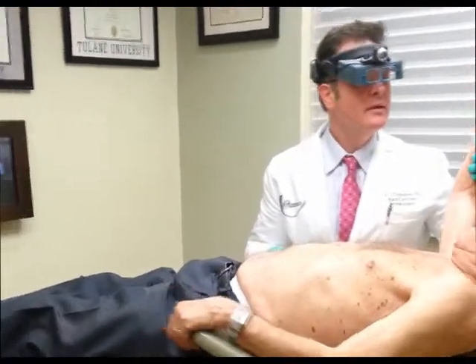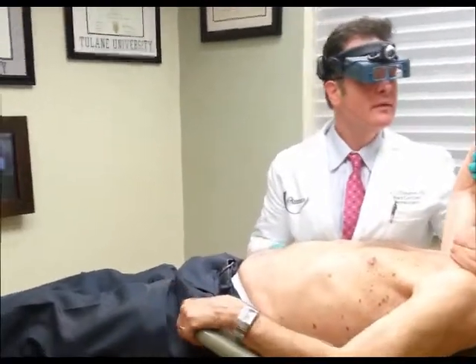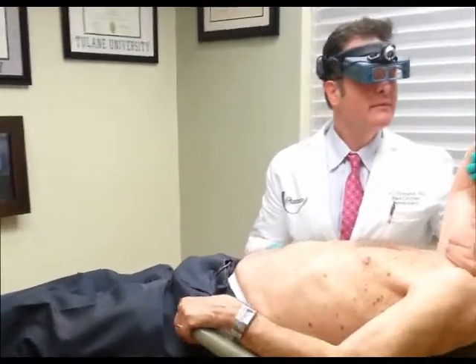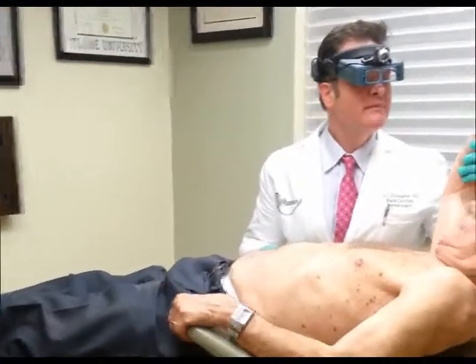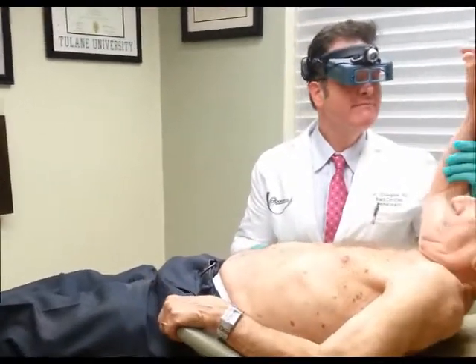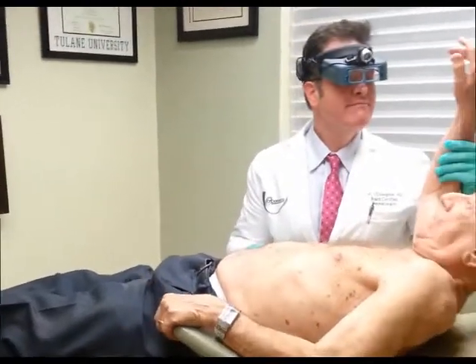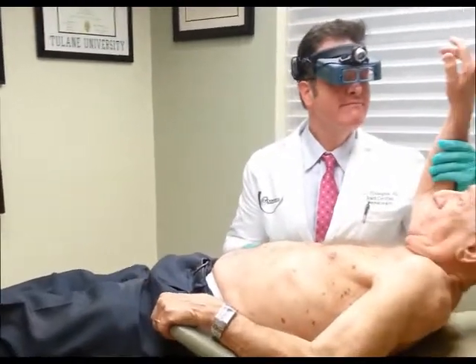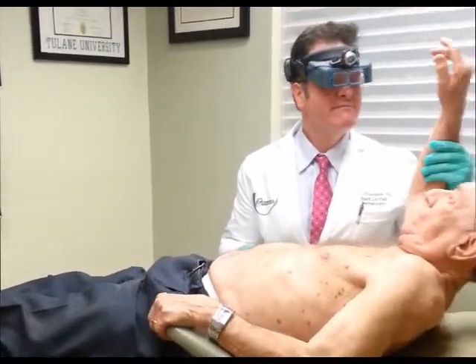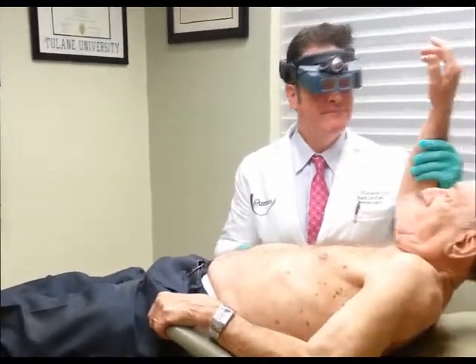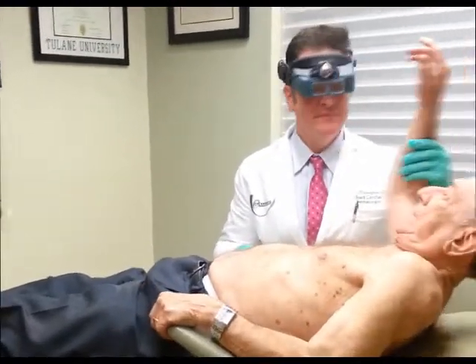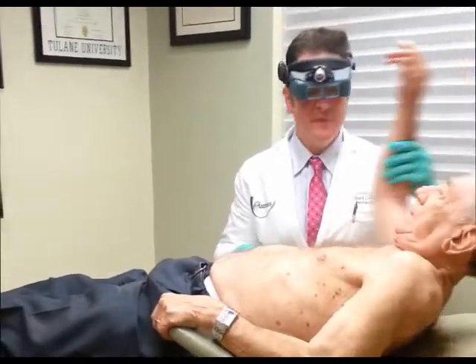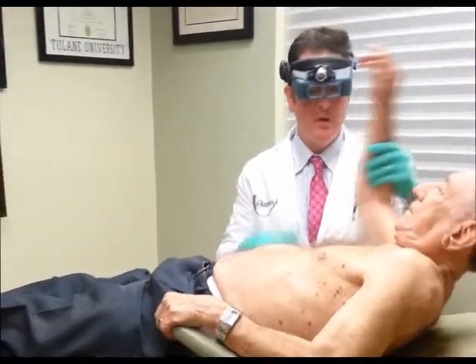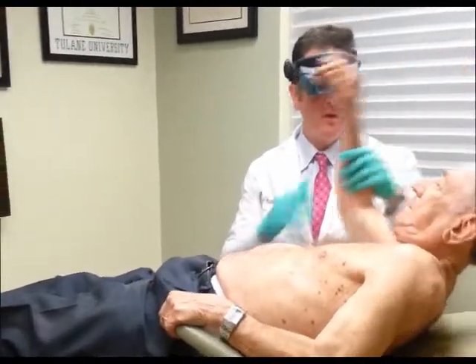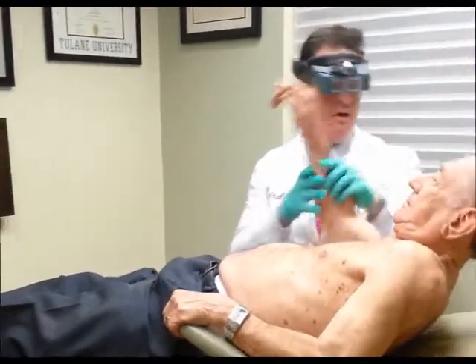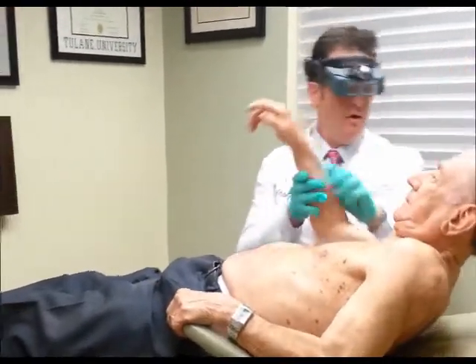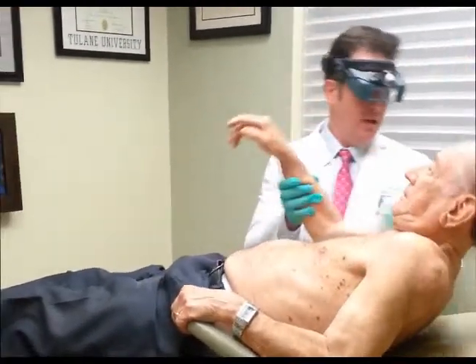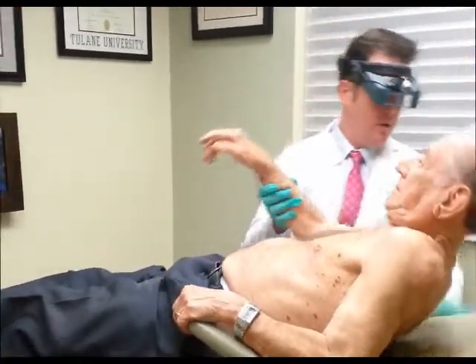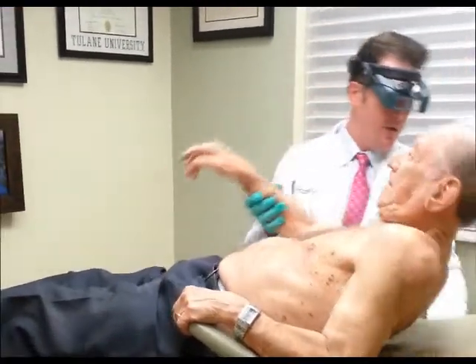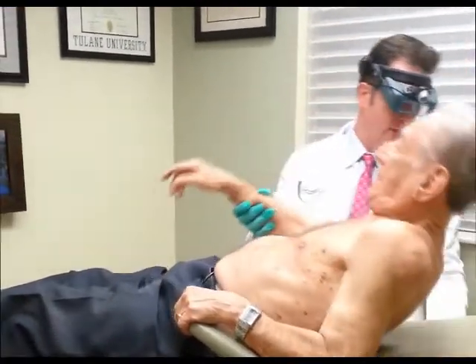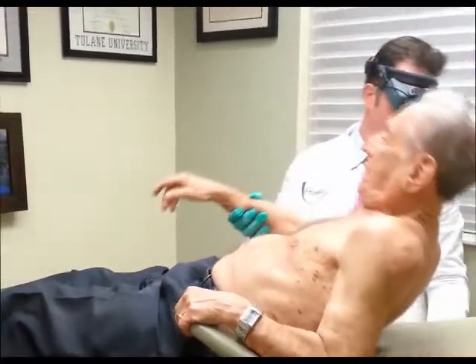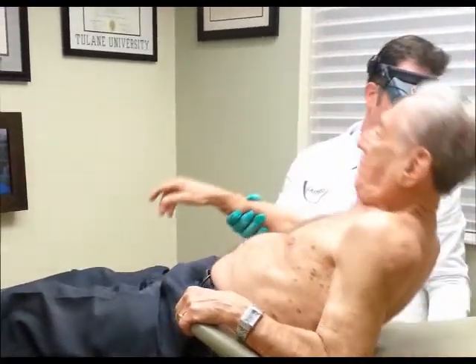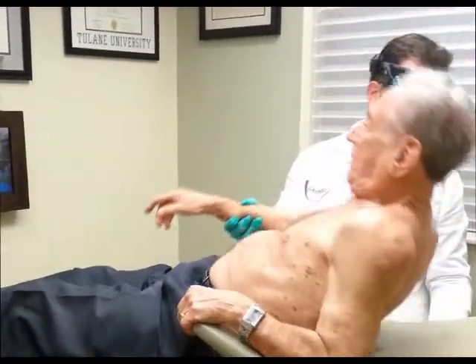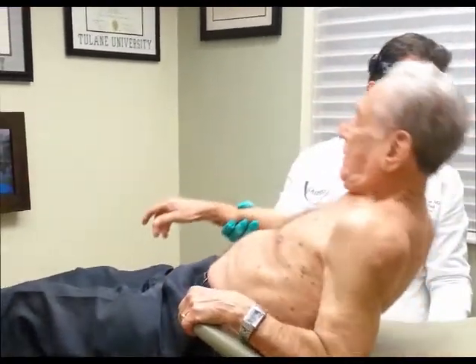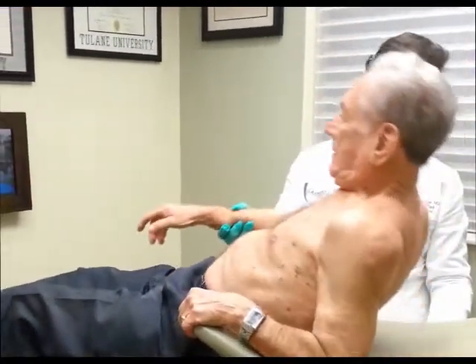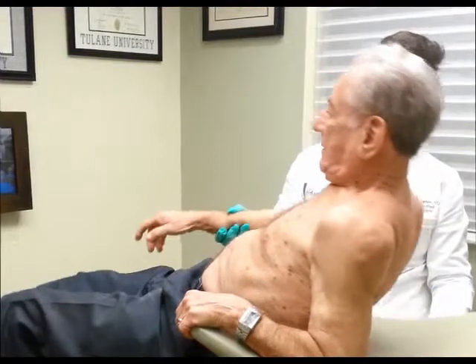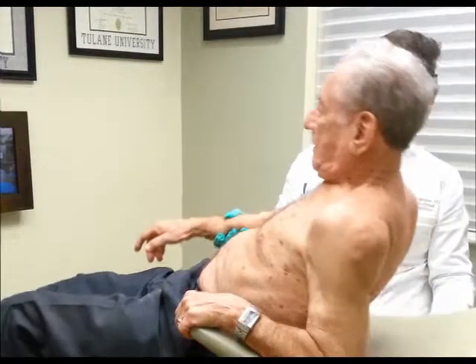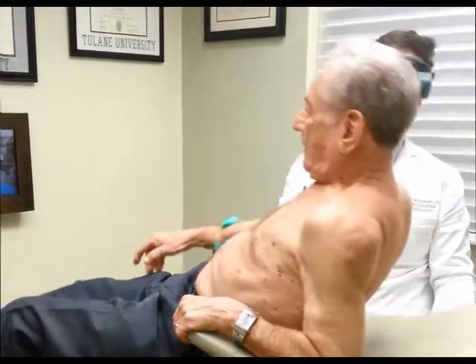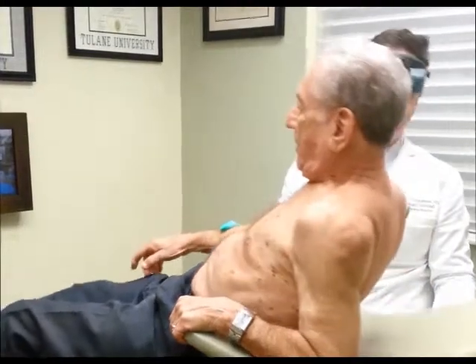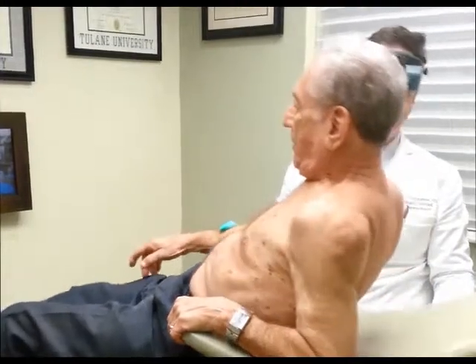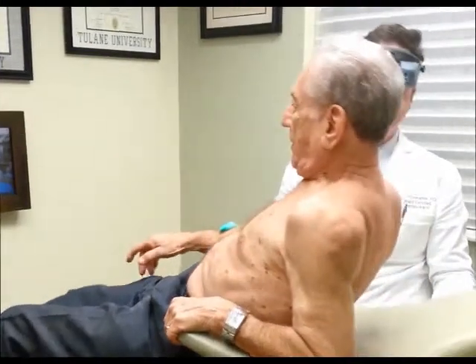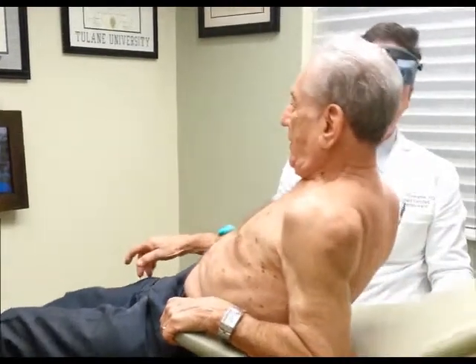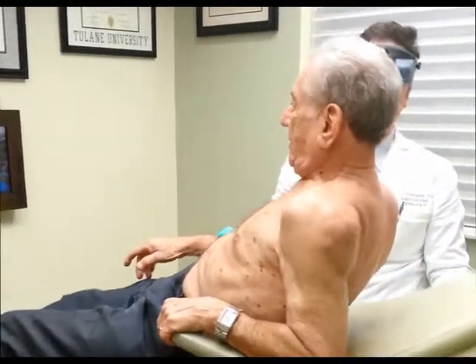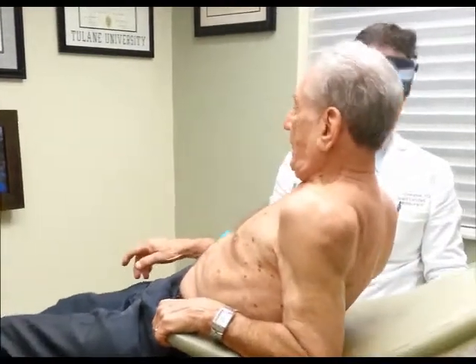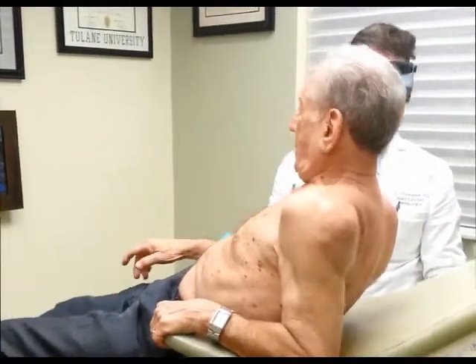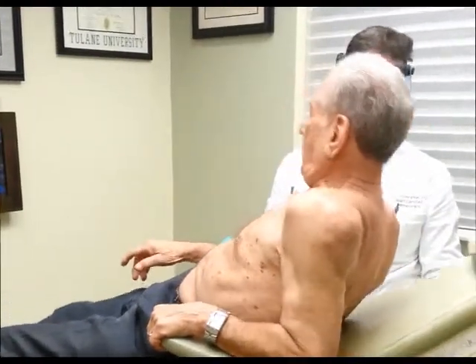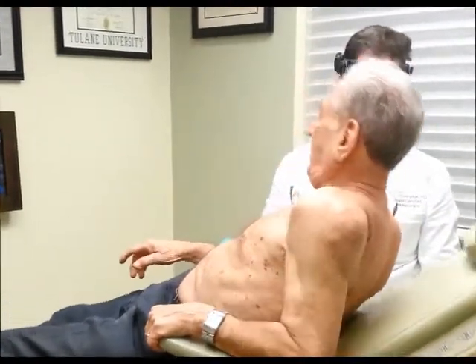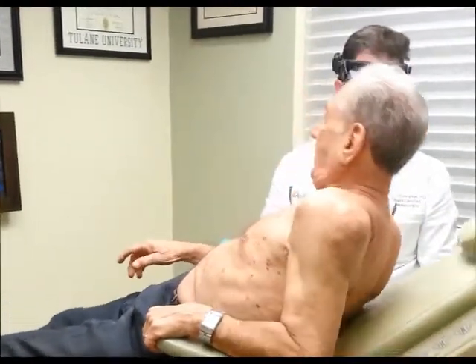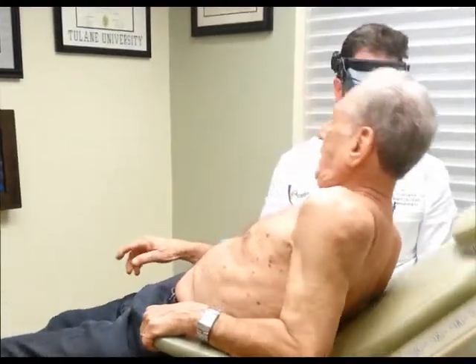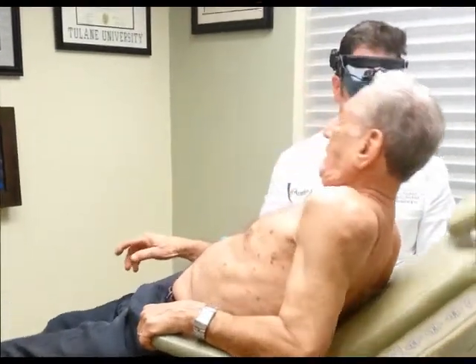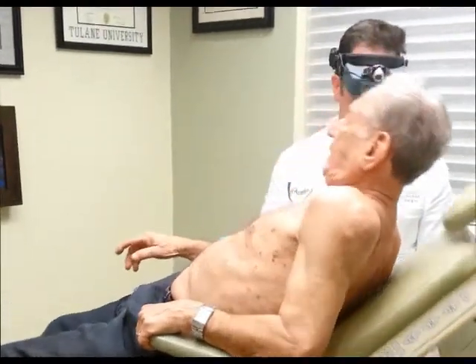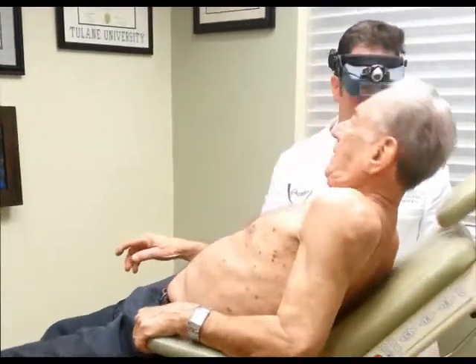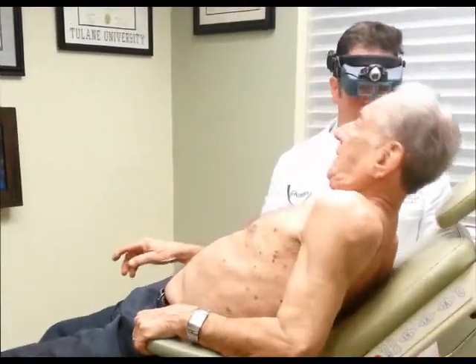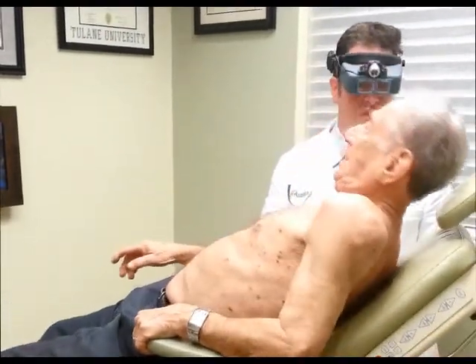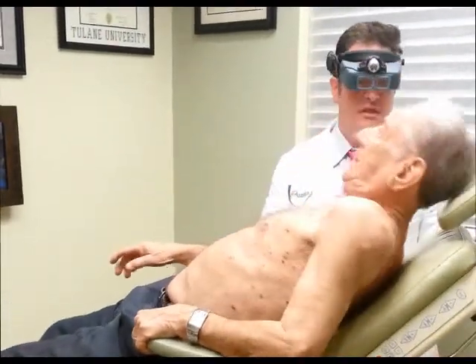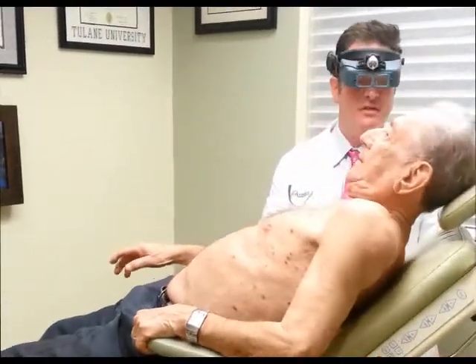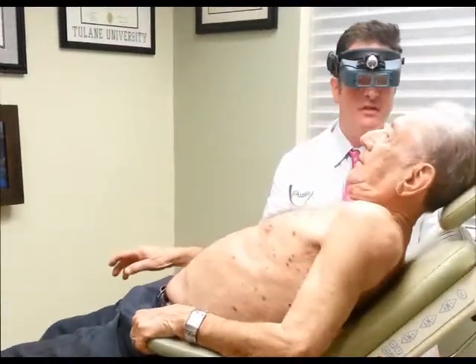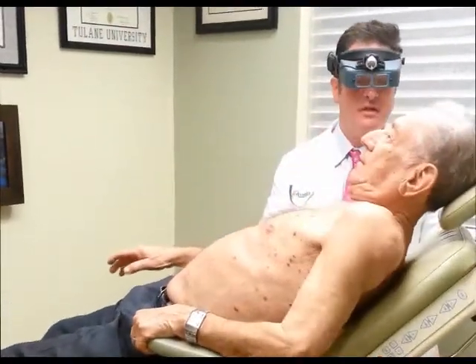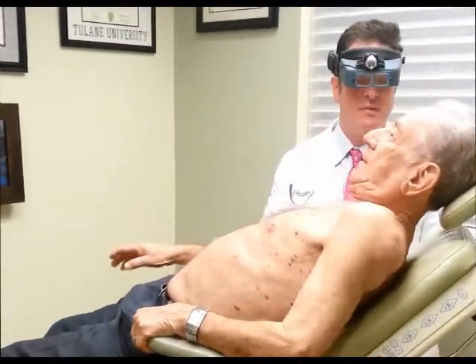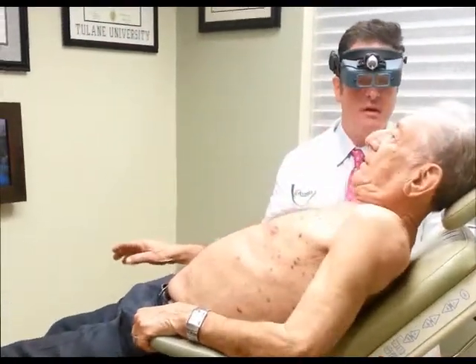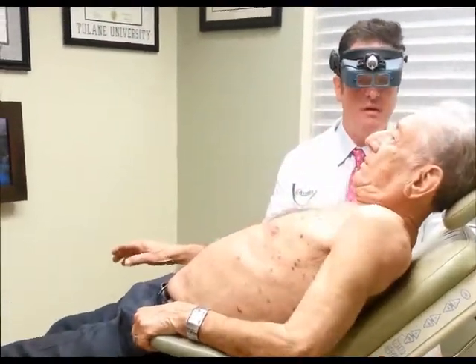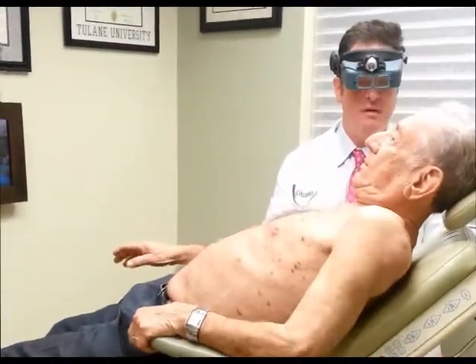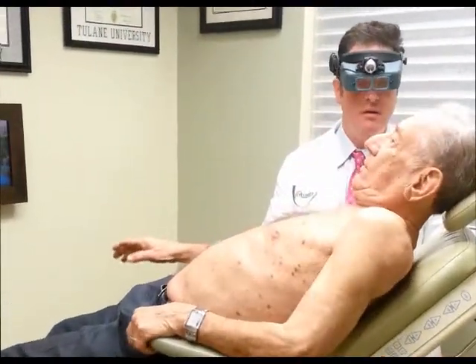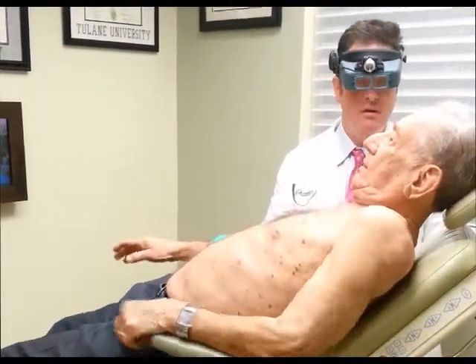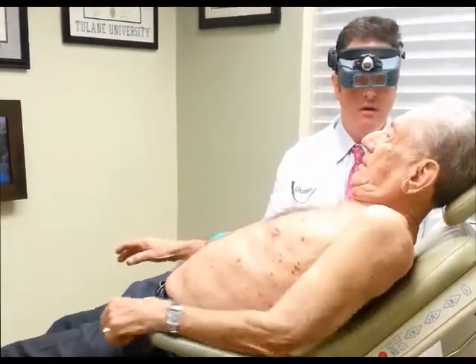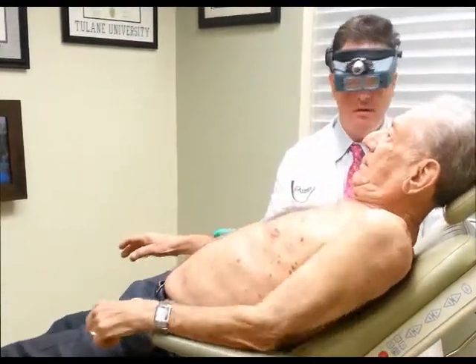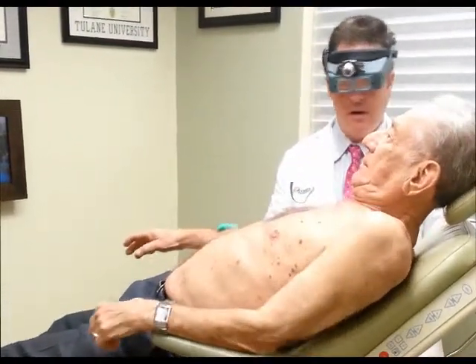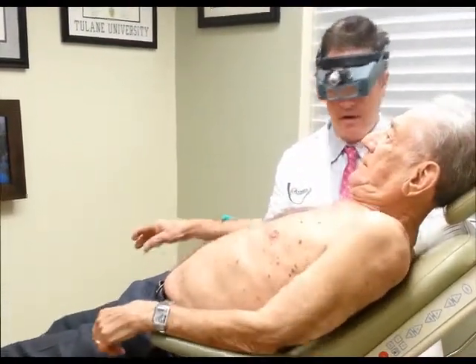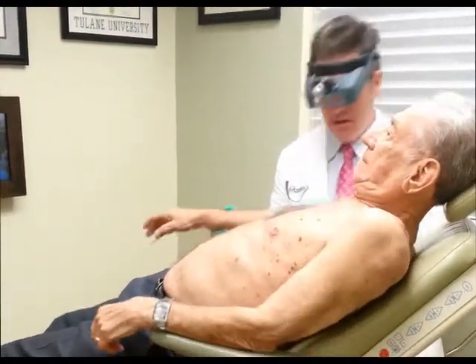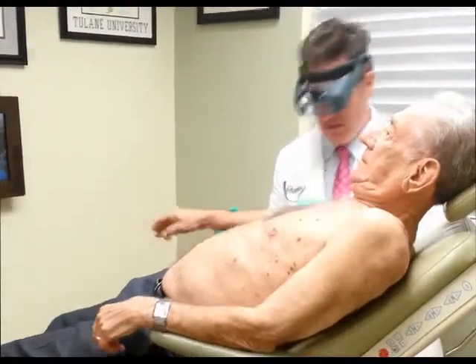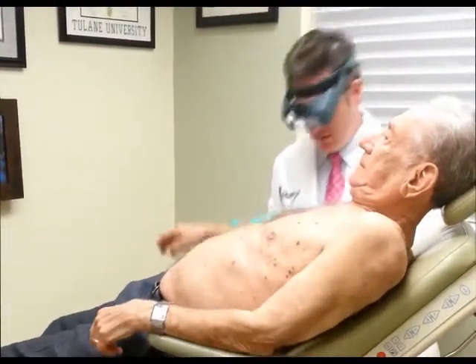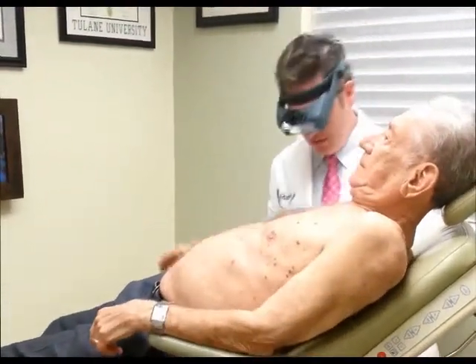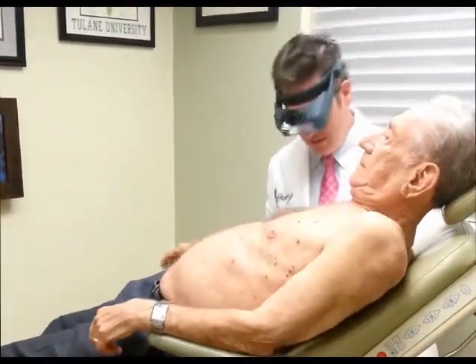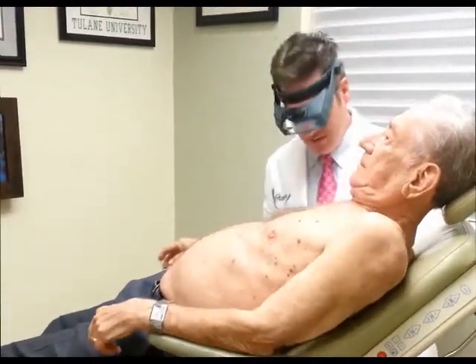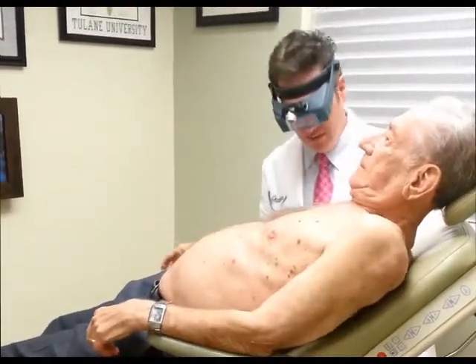I'm getting dizzy. Oh, are you? Here — you can't go back all the way. Like this — how's that, is that better? Good. Okay, I don't want you dizzy.